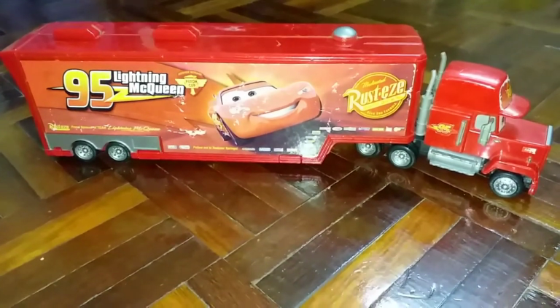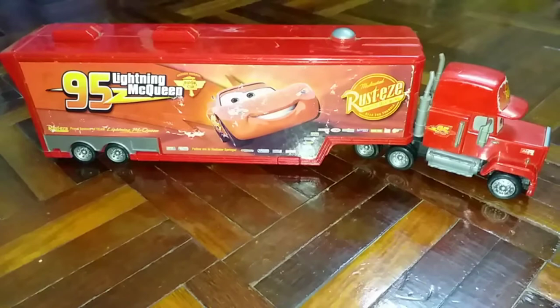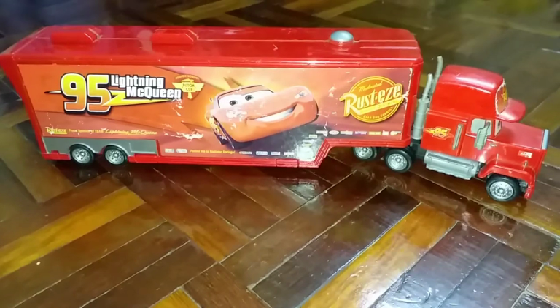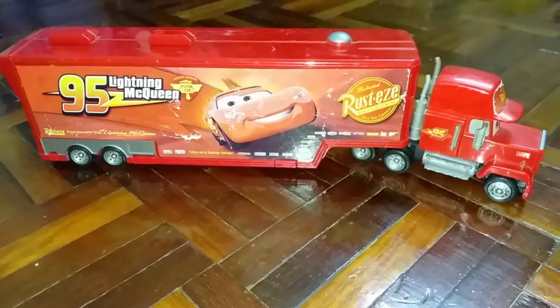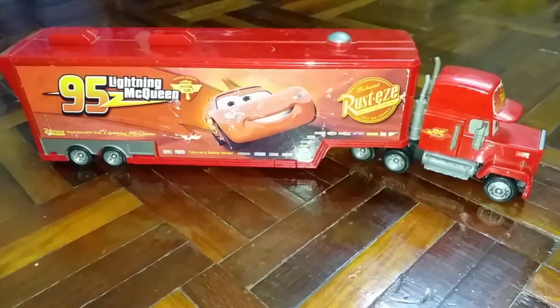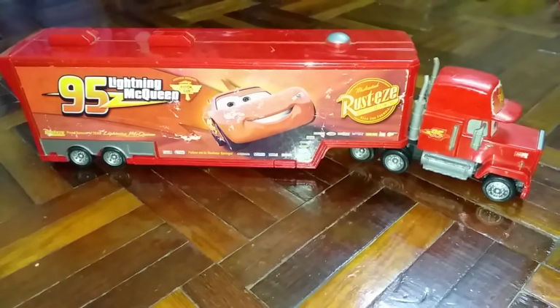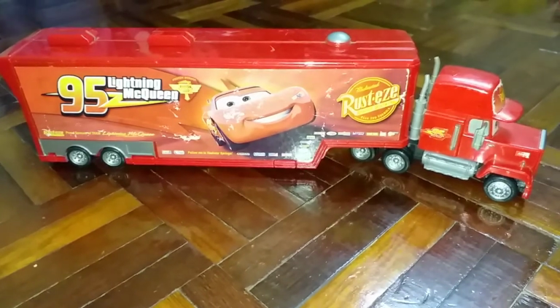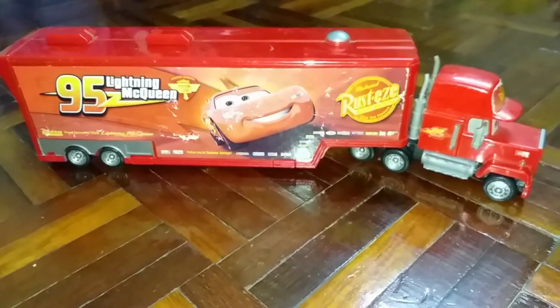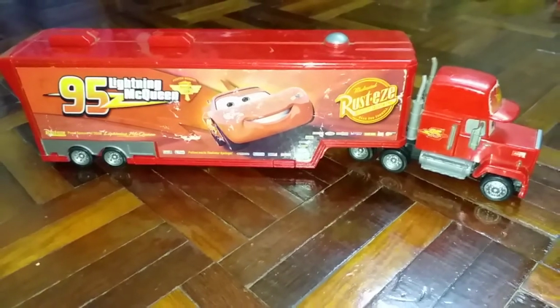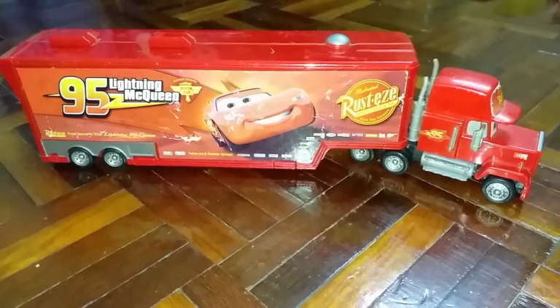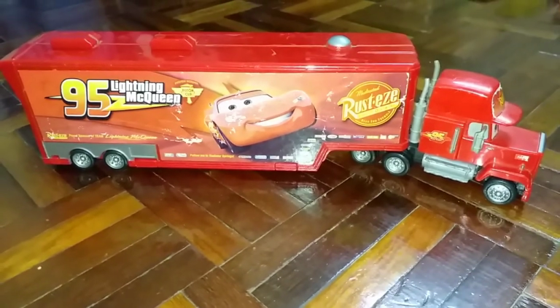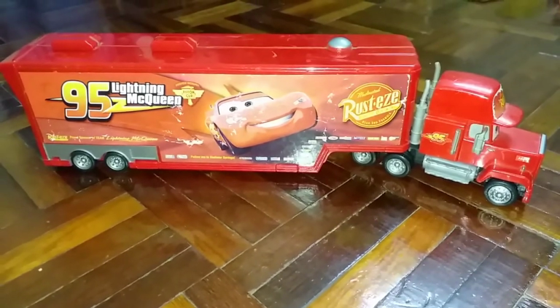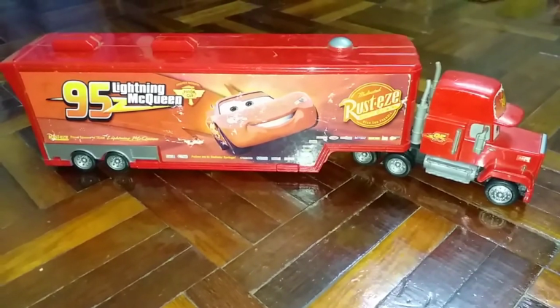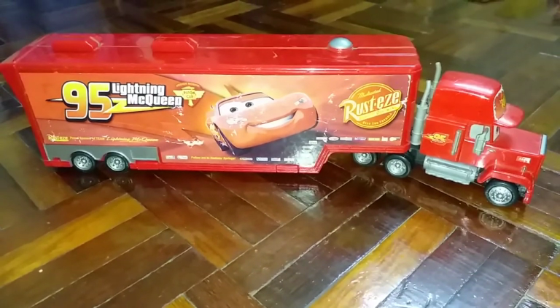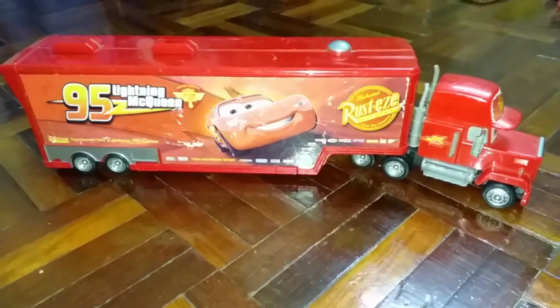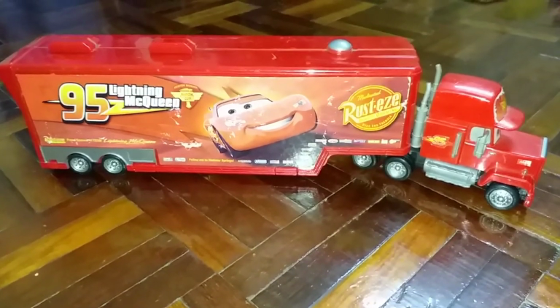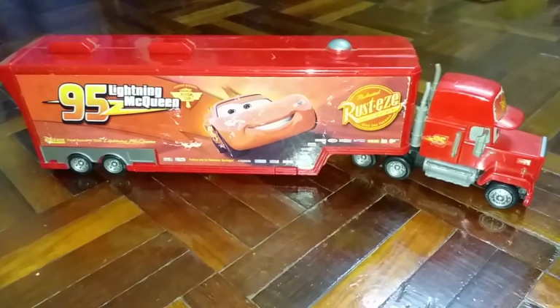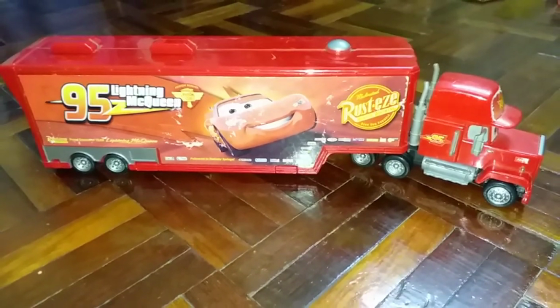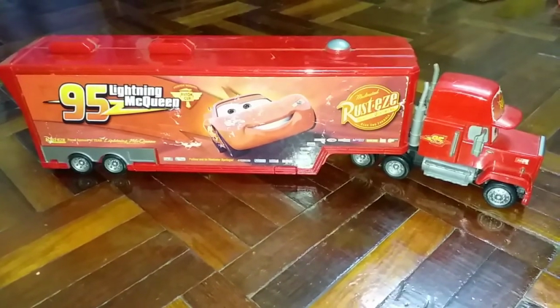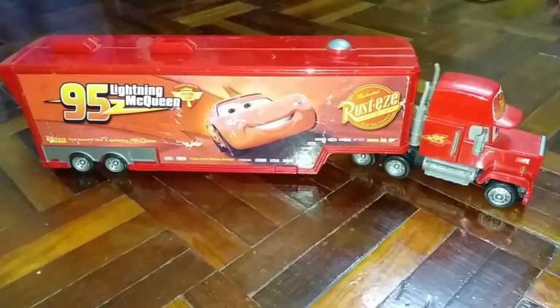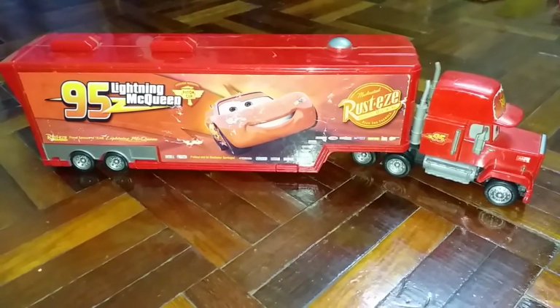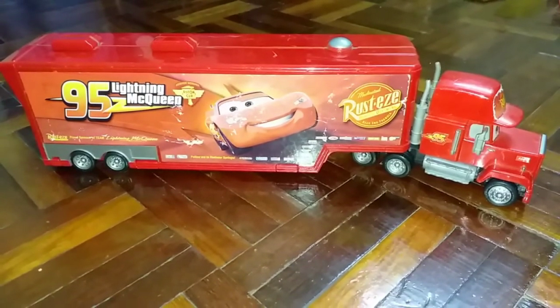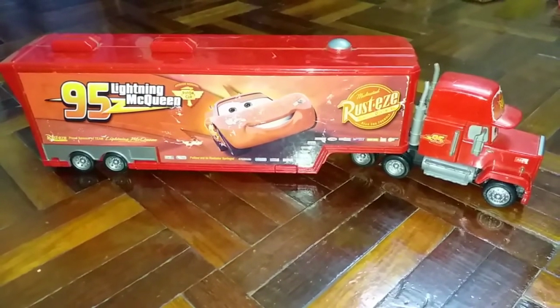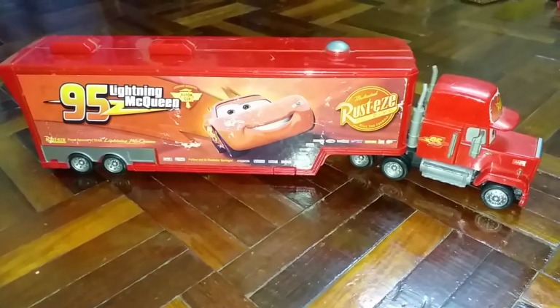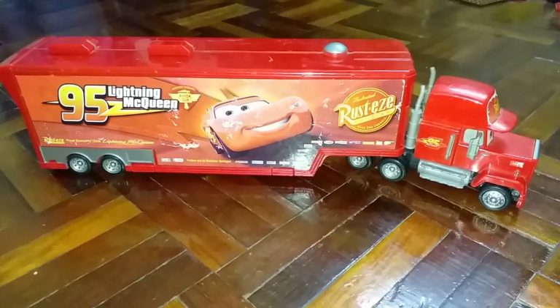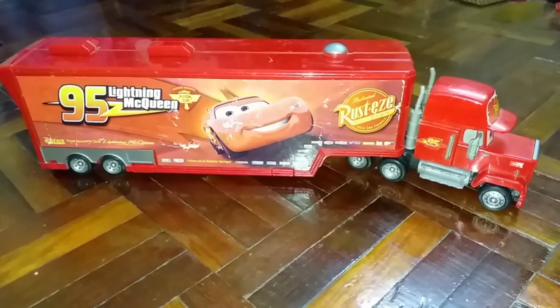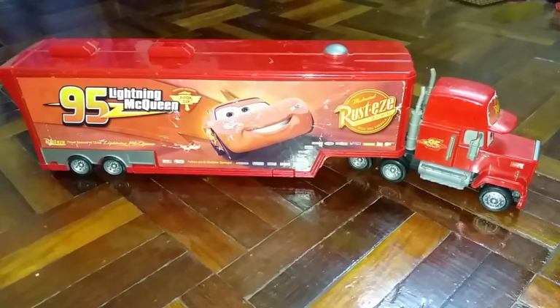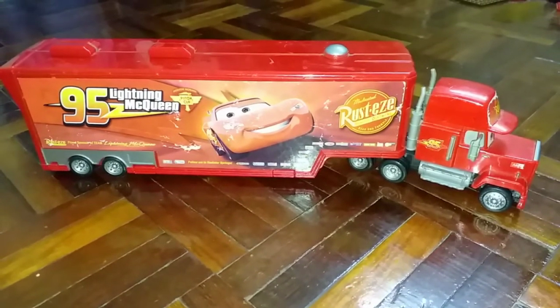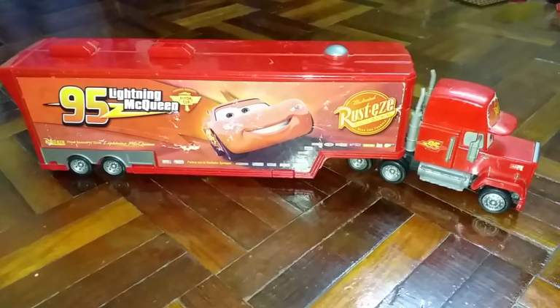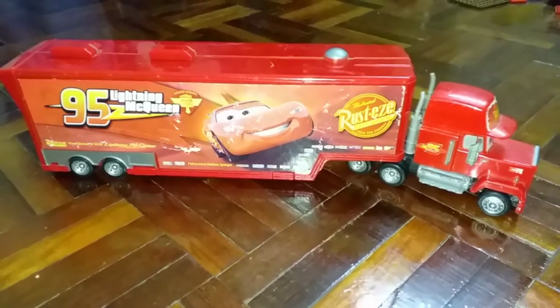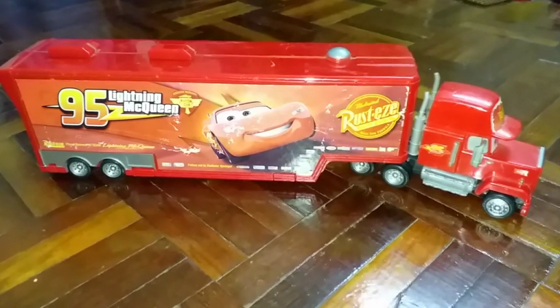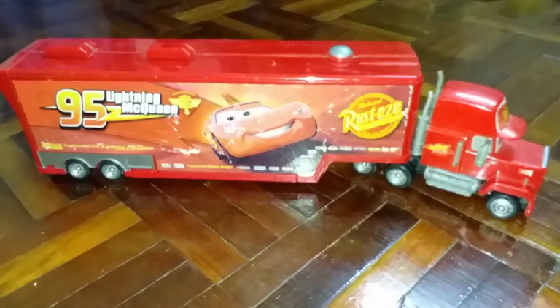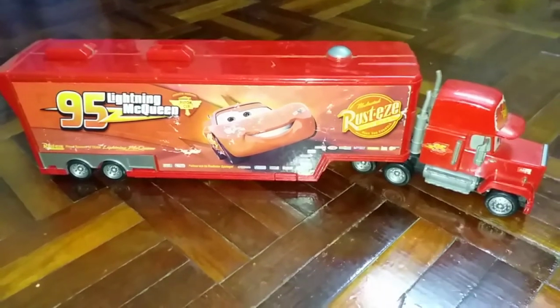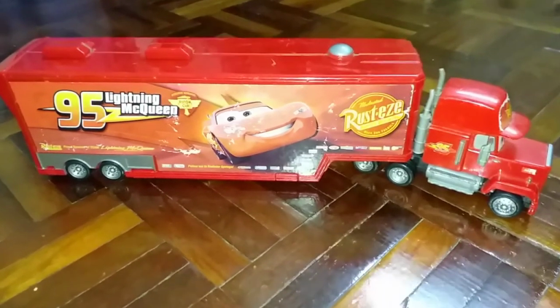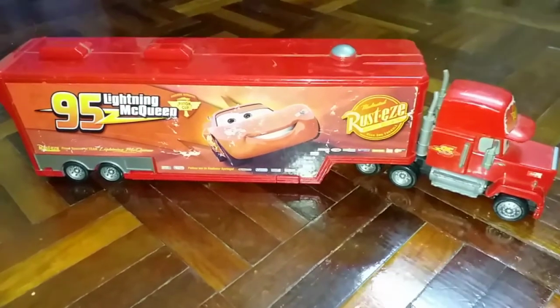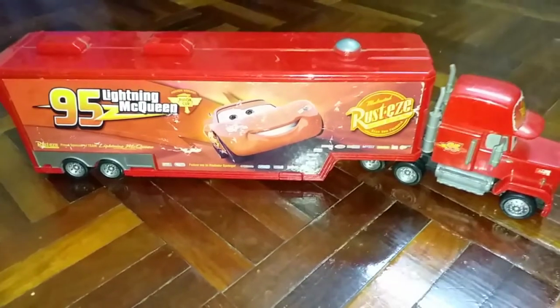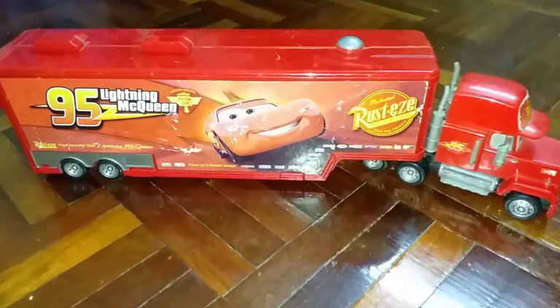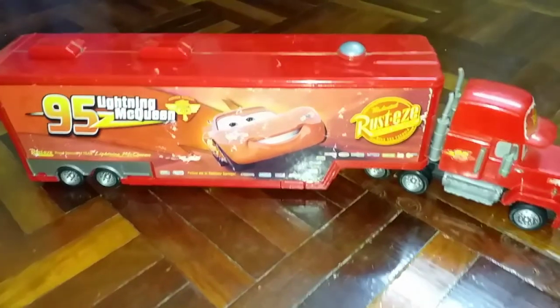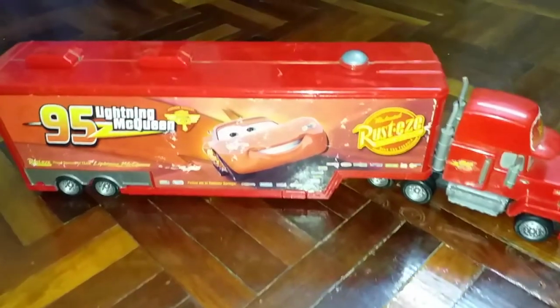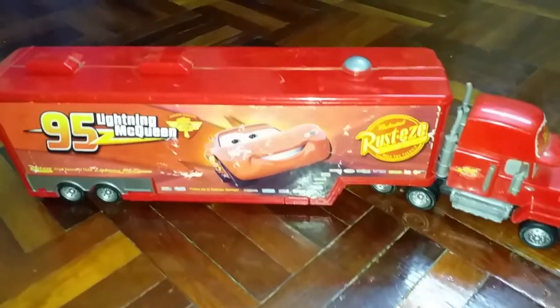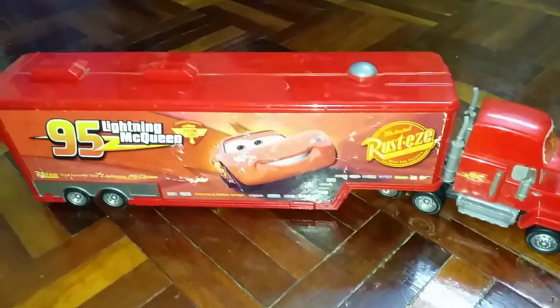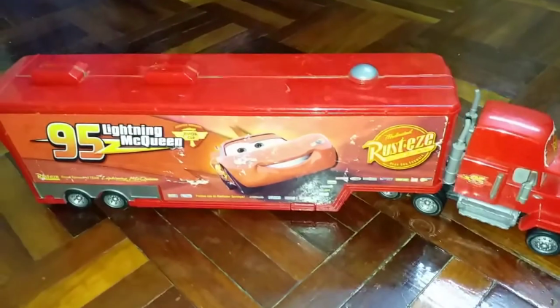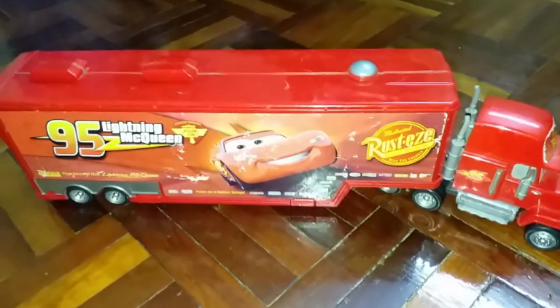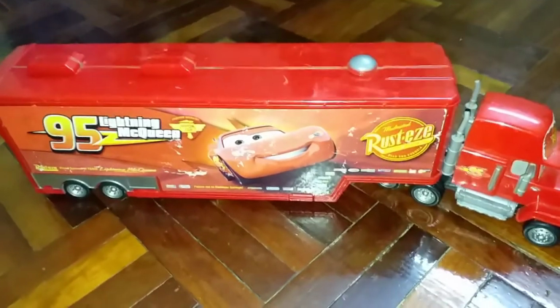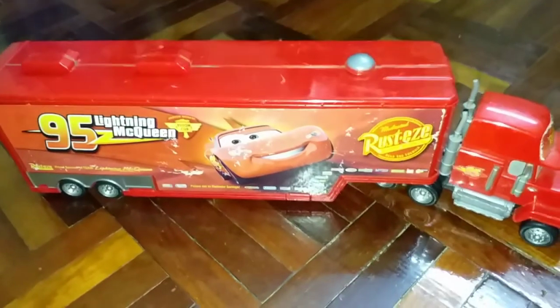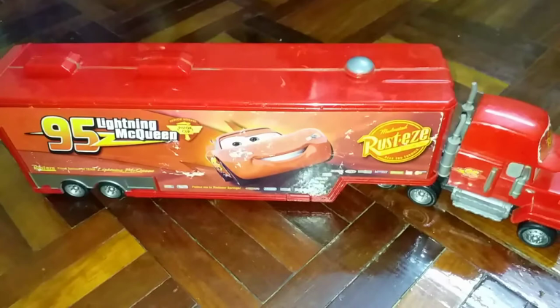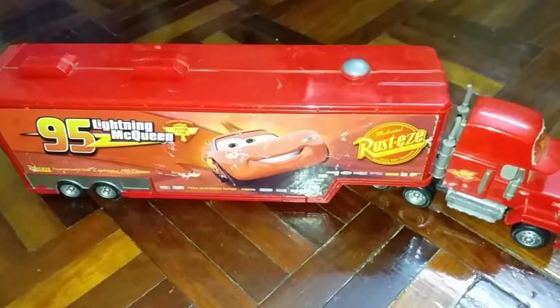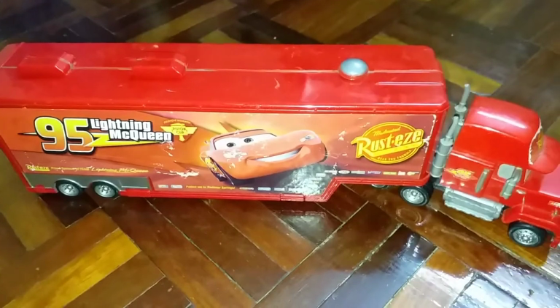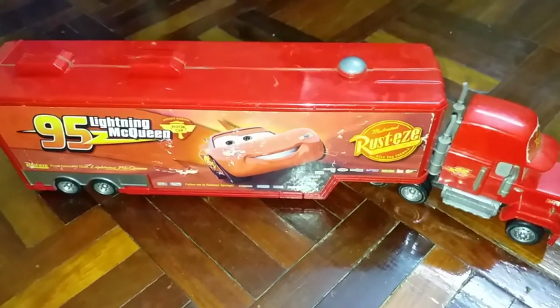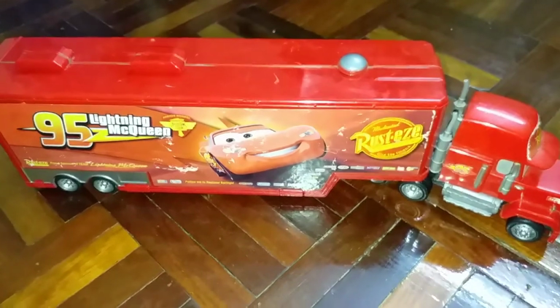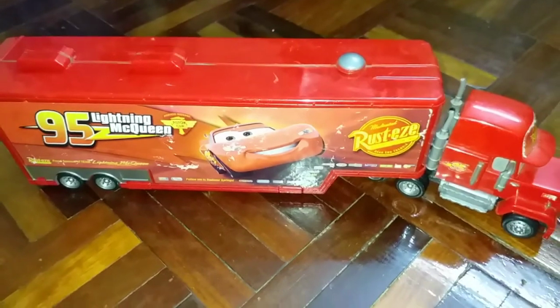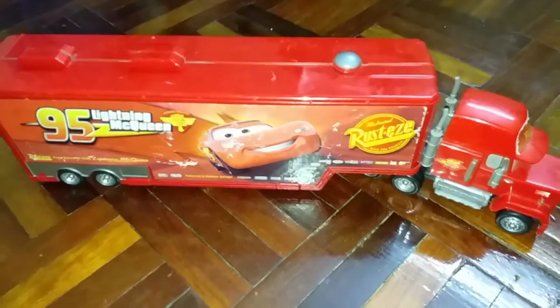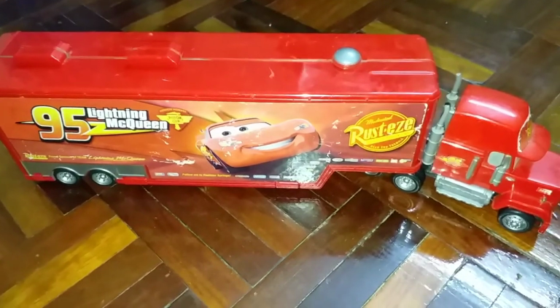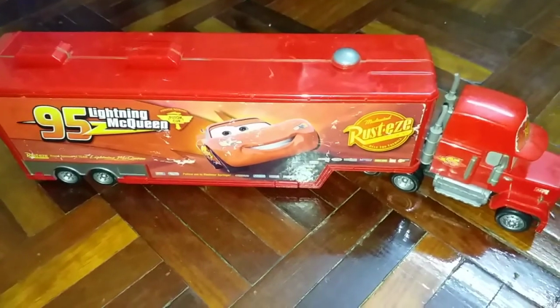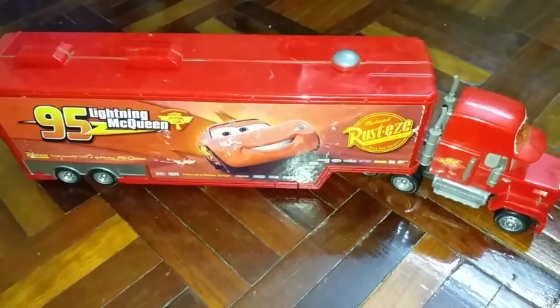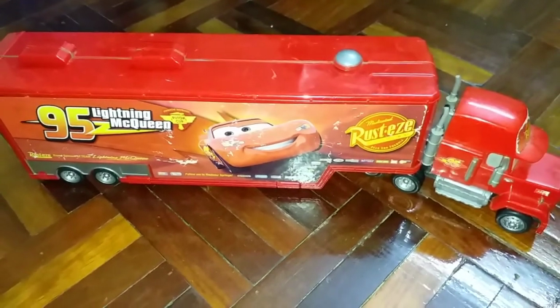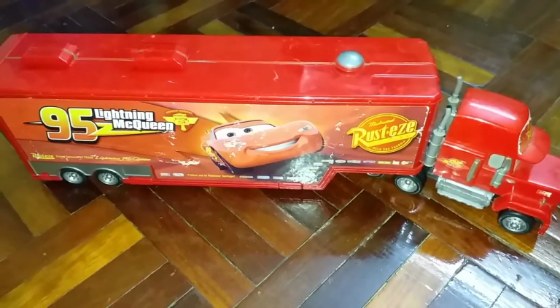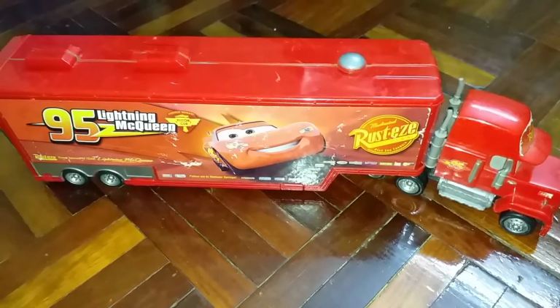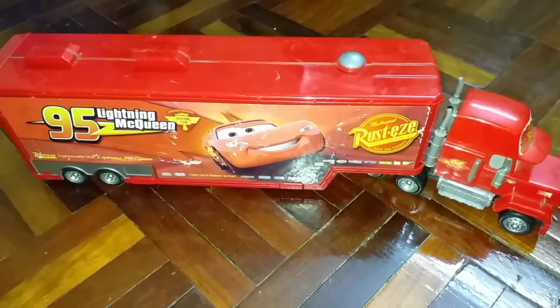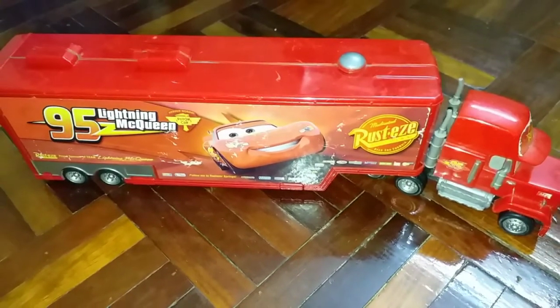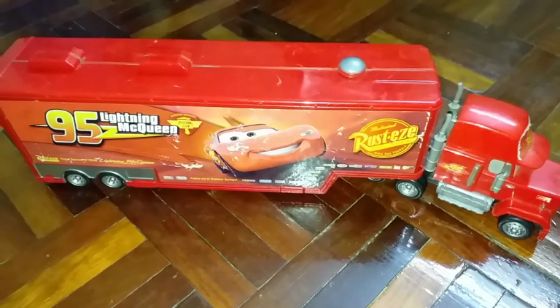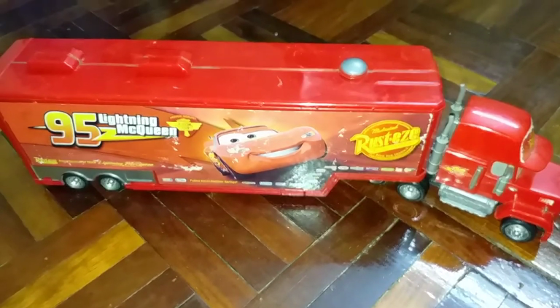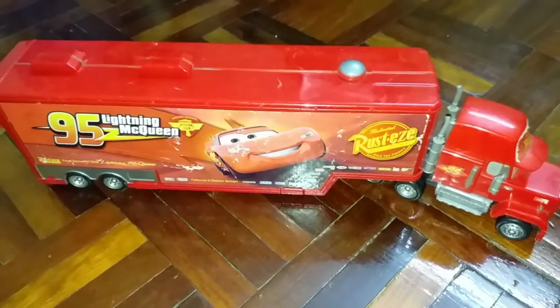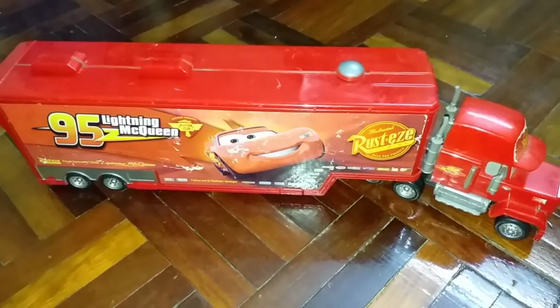This Mac truck playset opens up to reveal a truck bed pad. Let's take a look at the details.